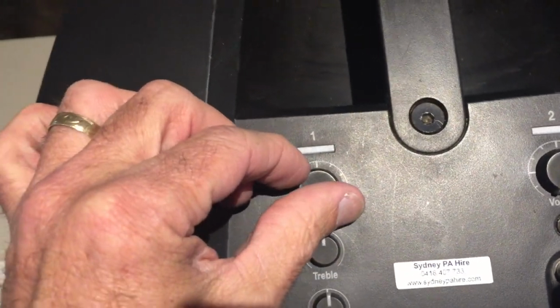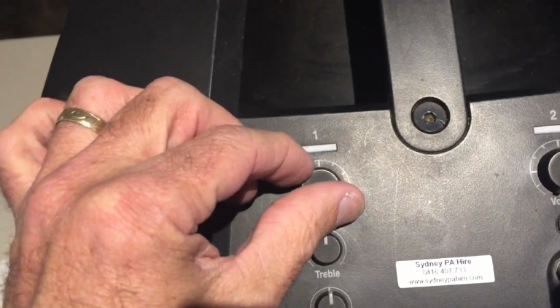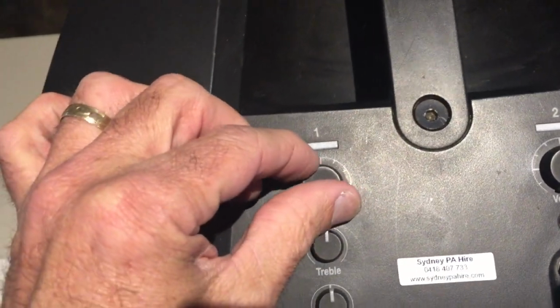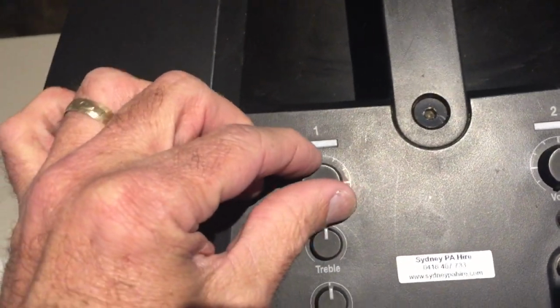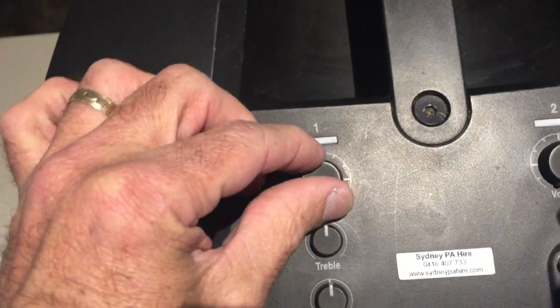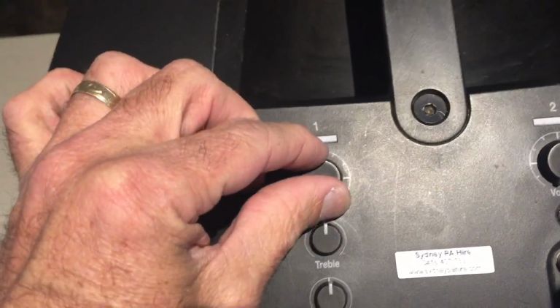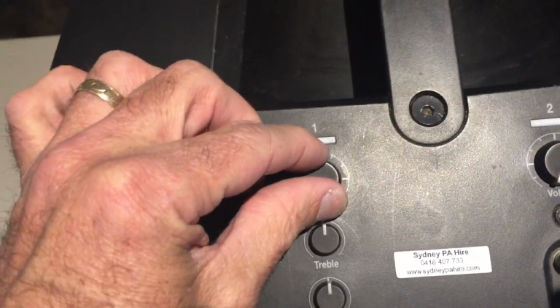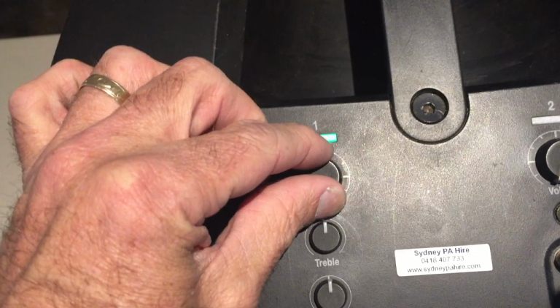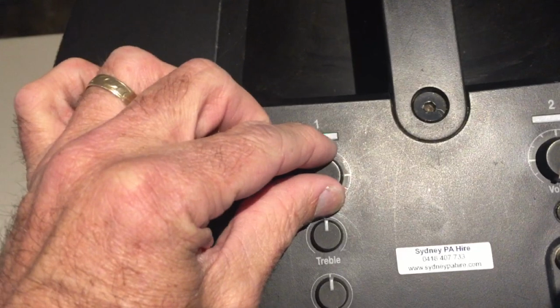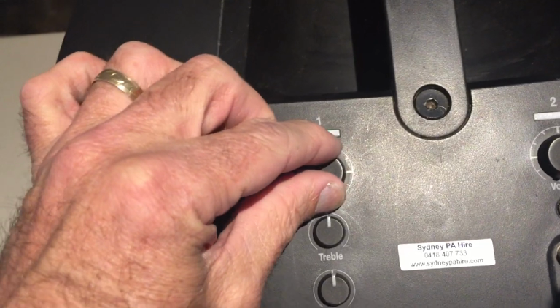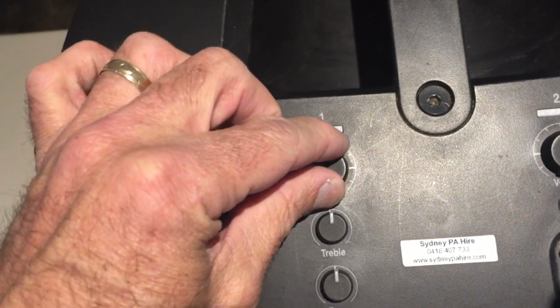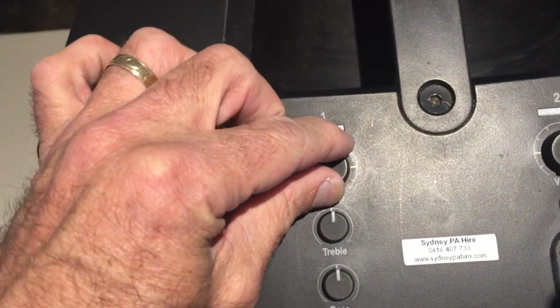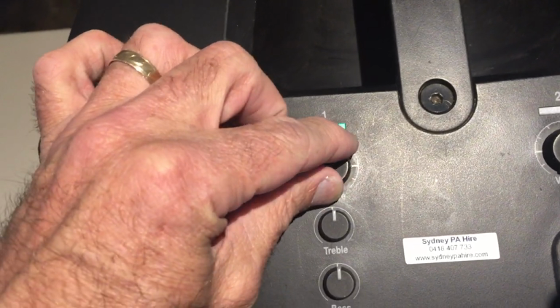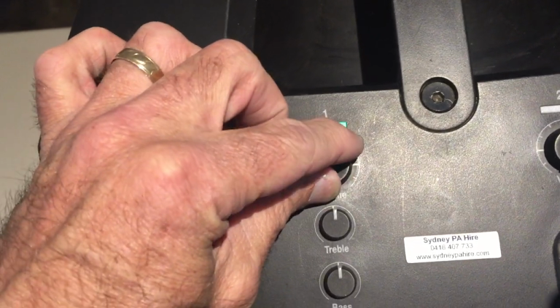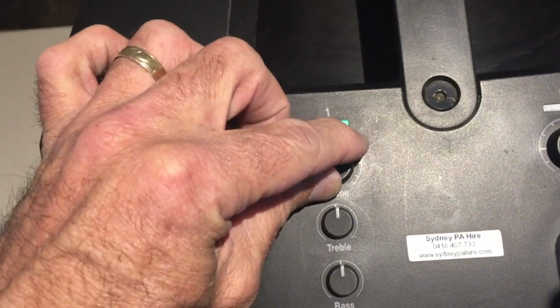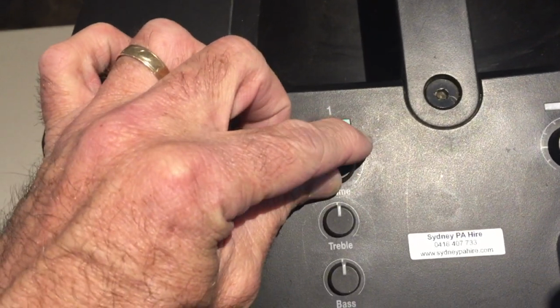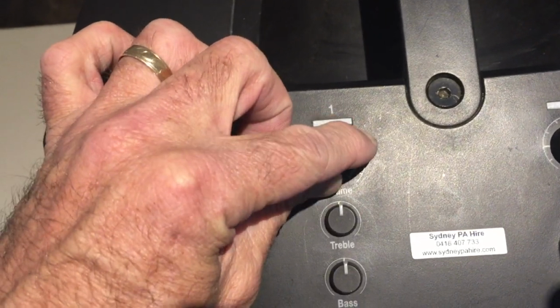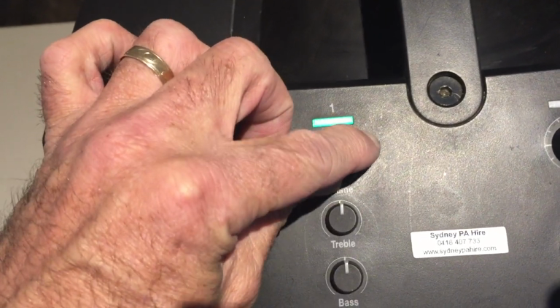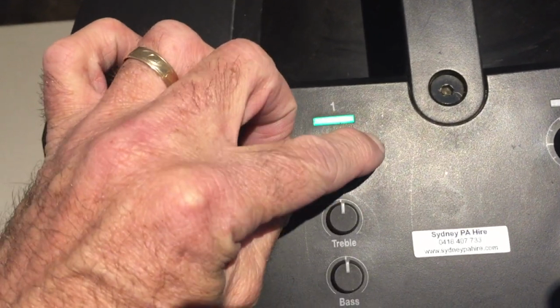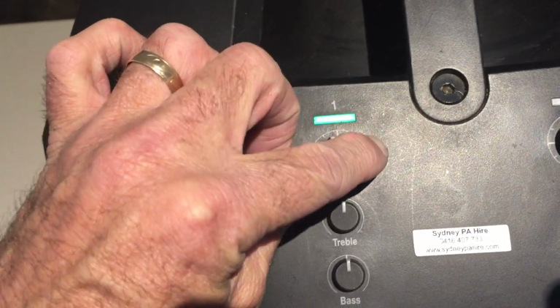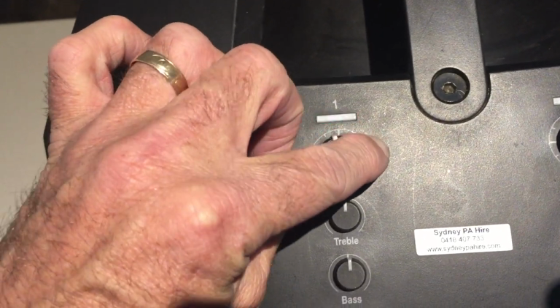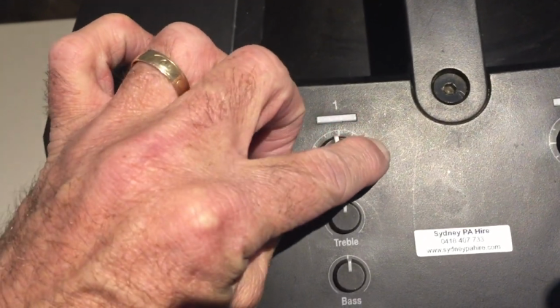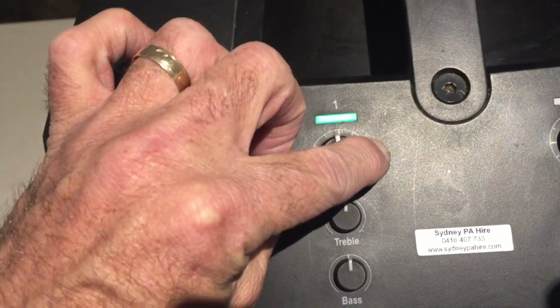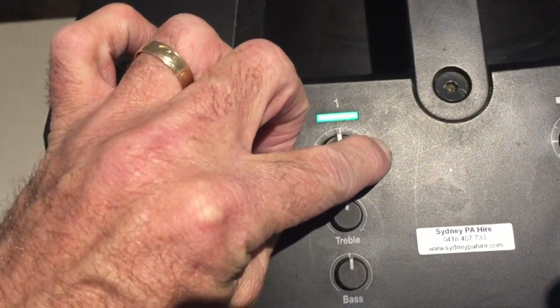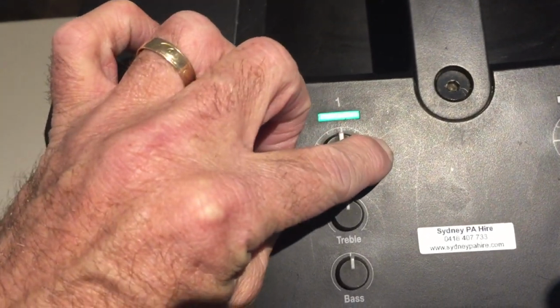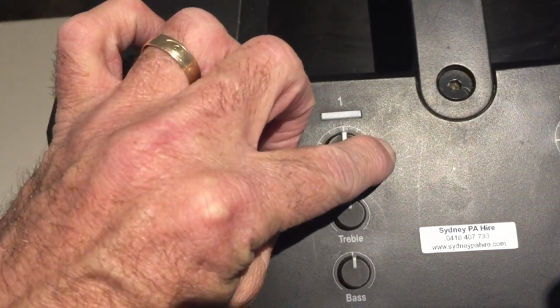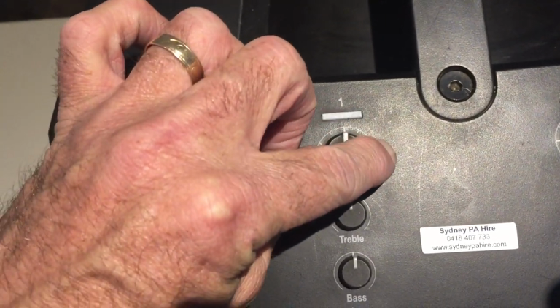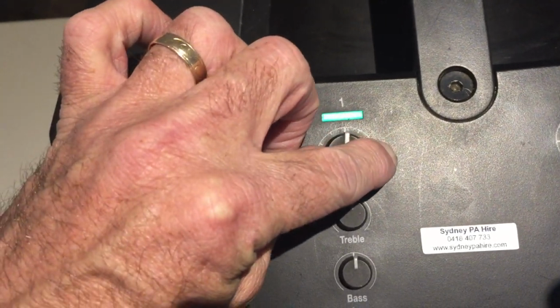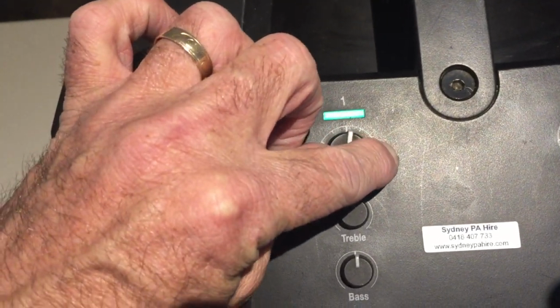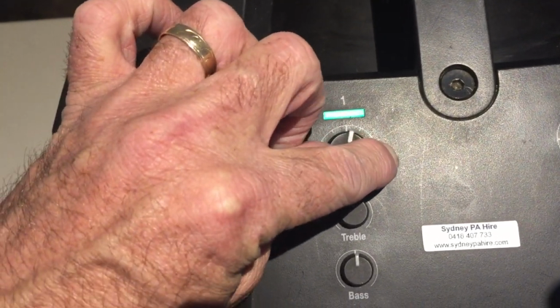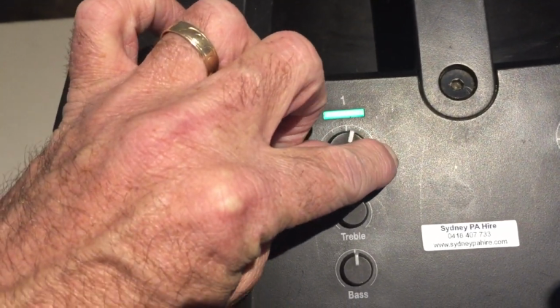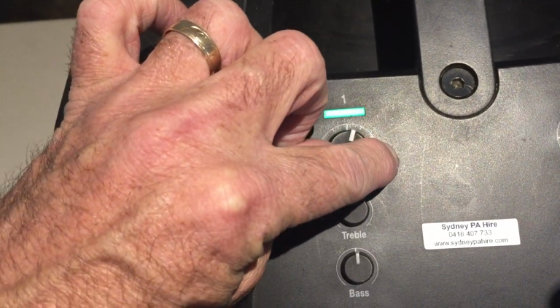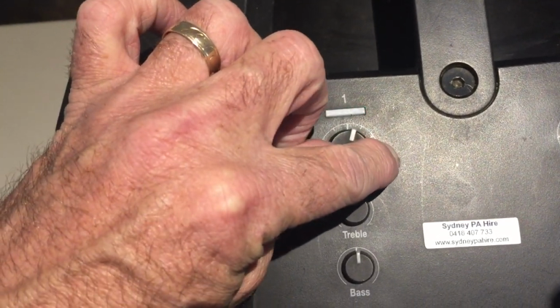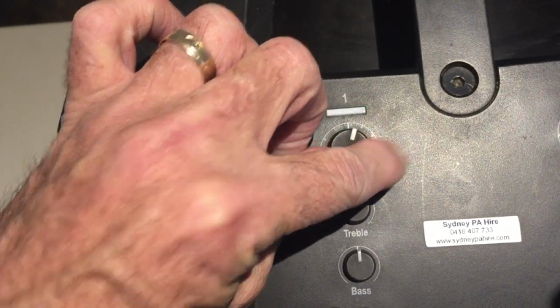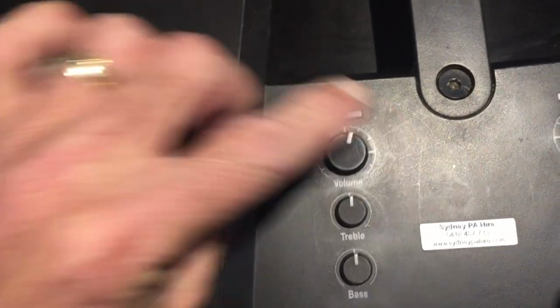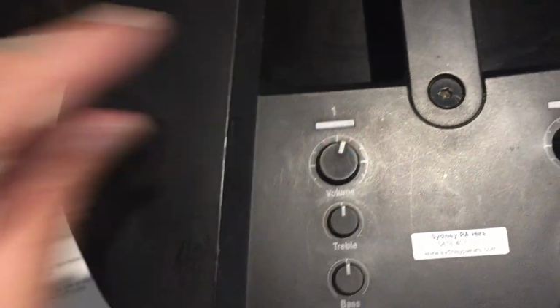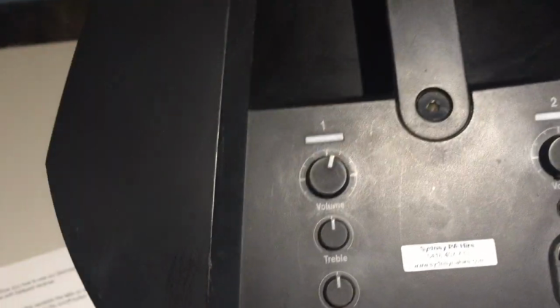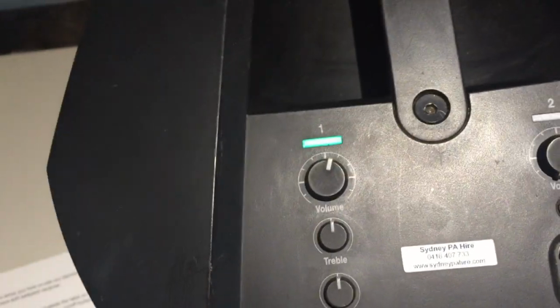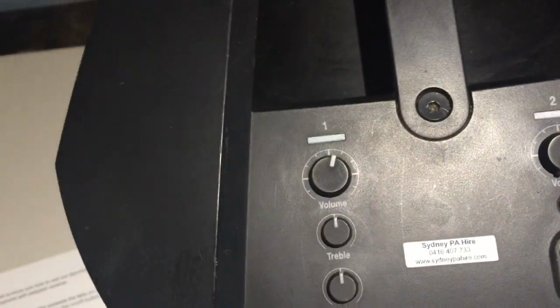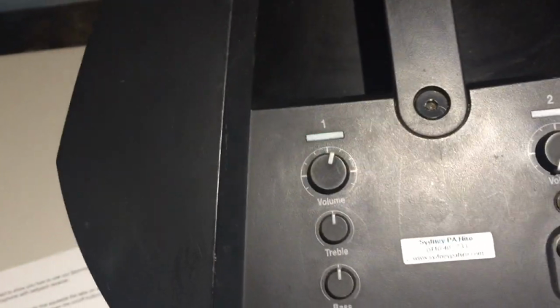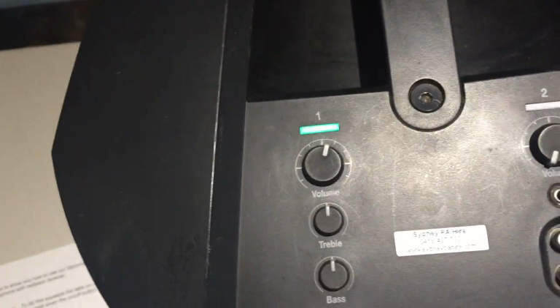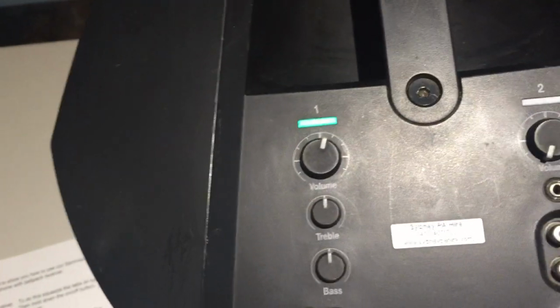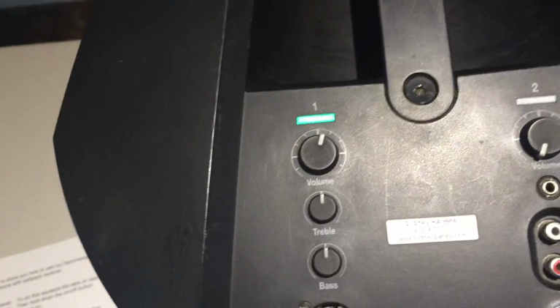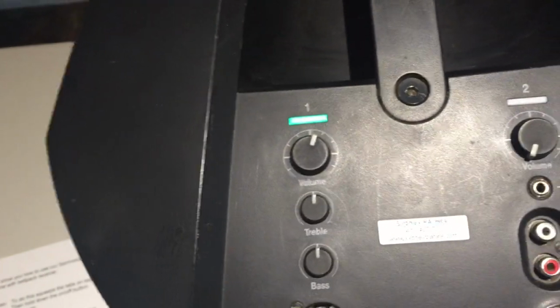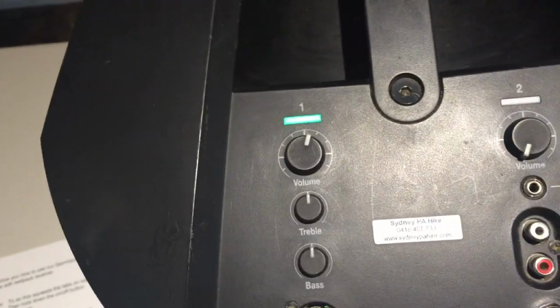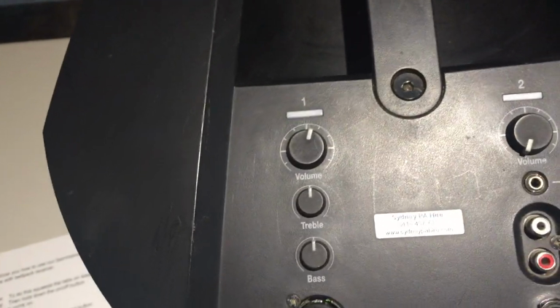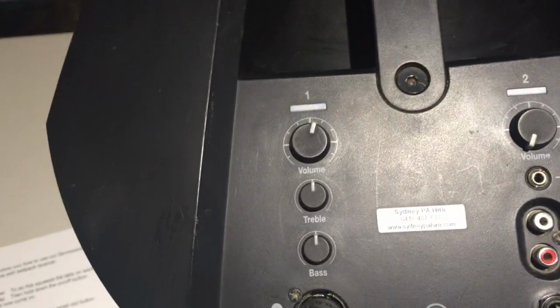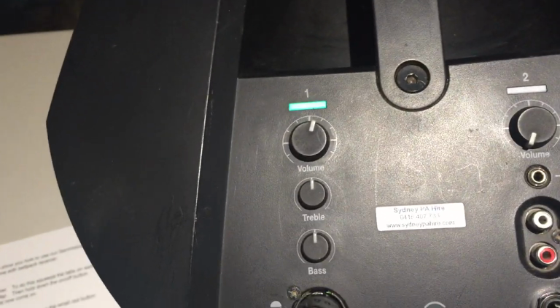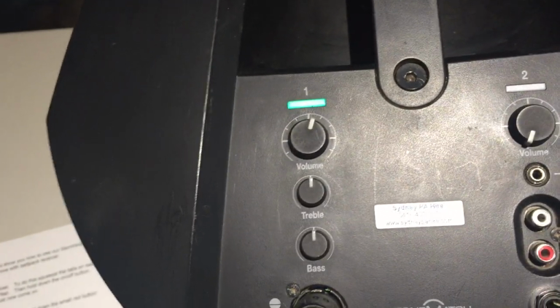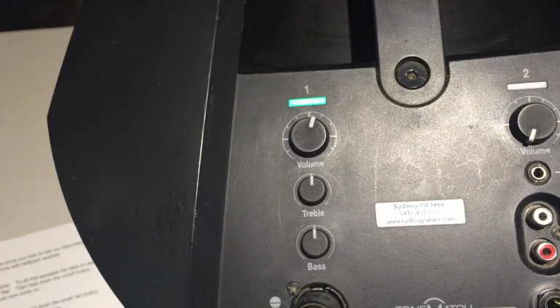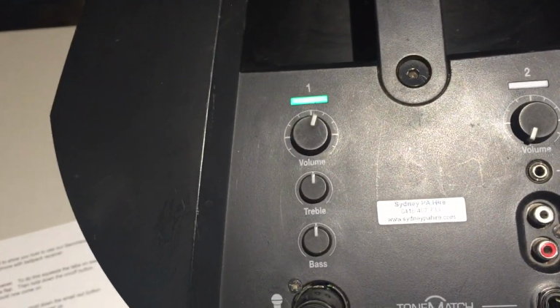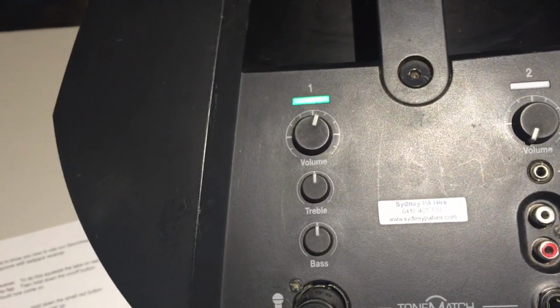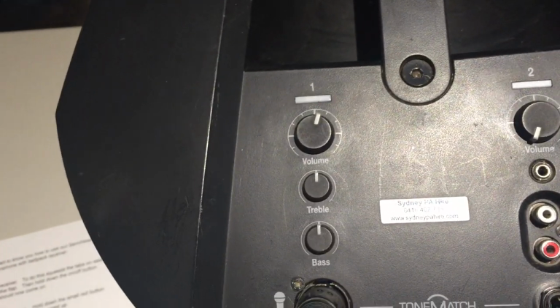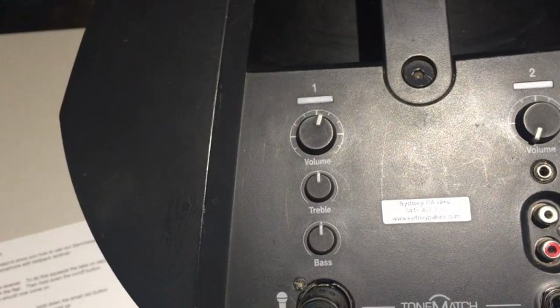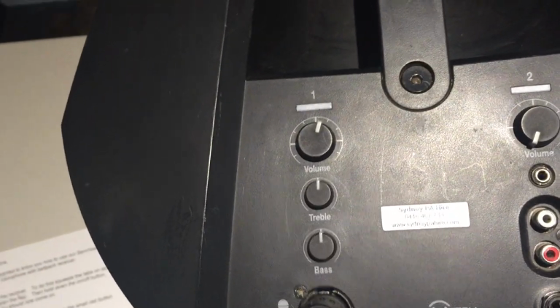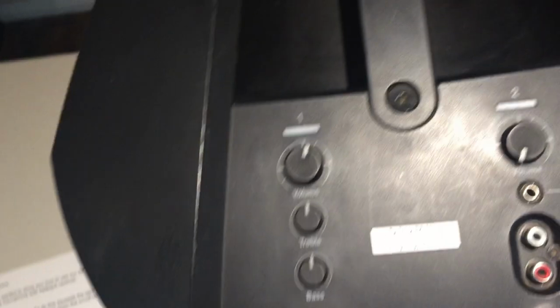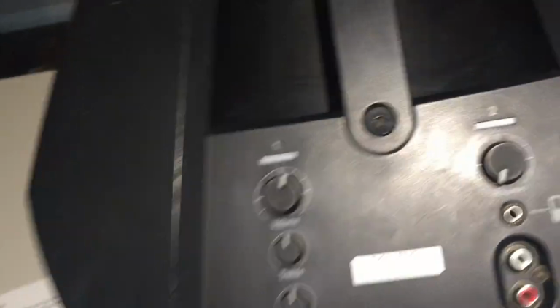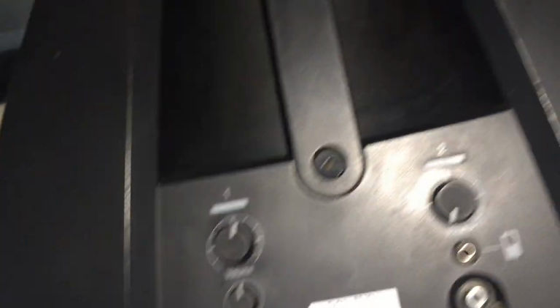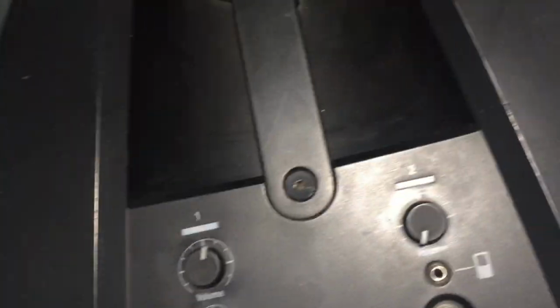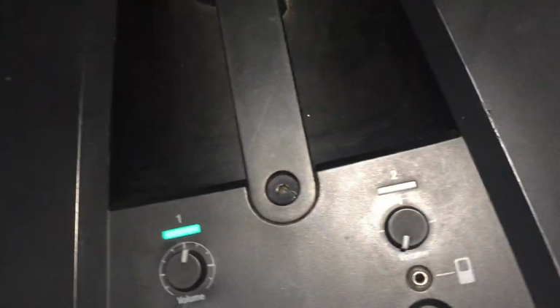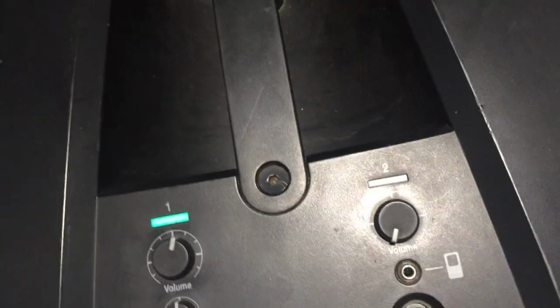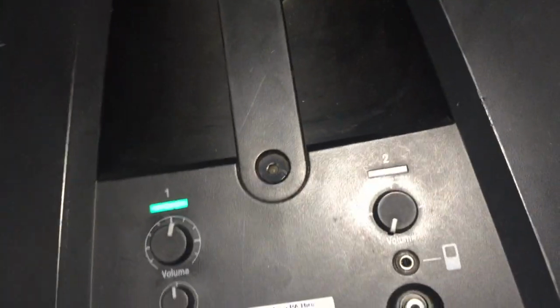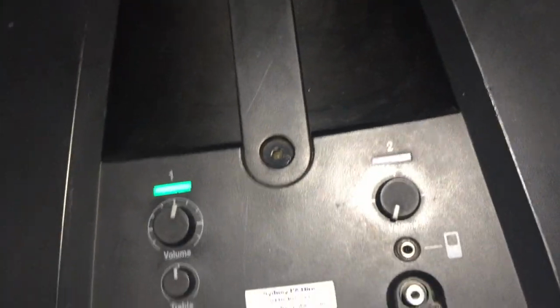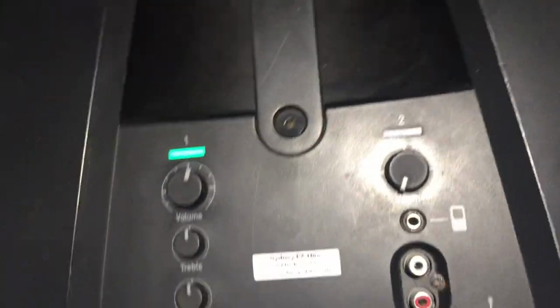One, two, three, four, five, six. And there you go, ready to go. Bye for now.